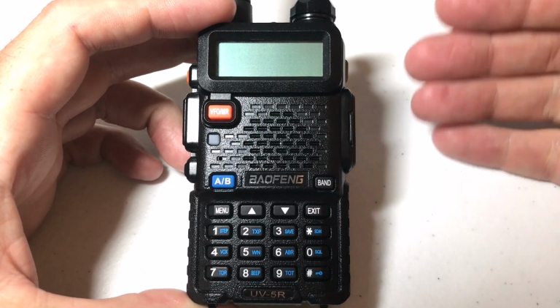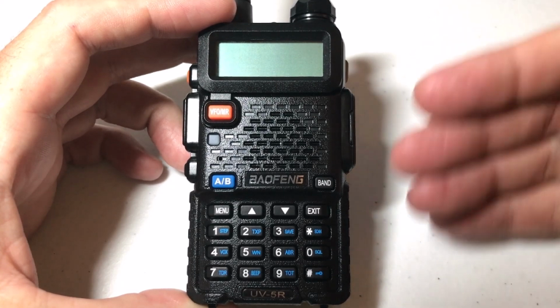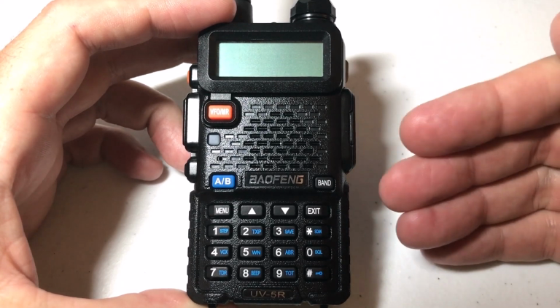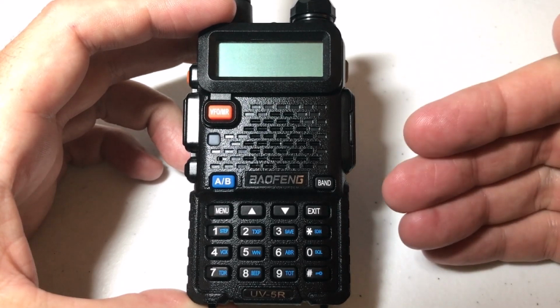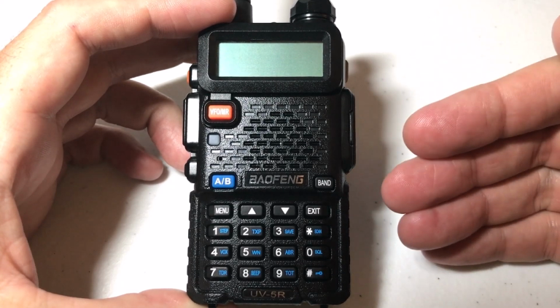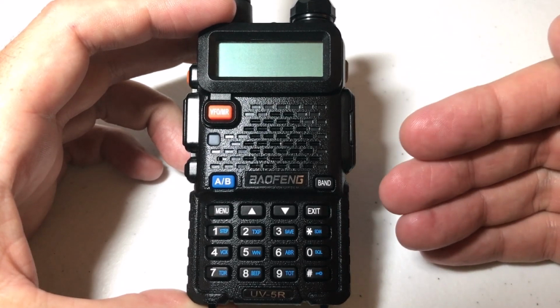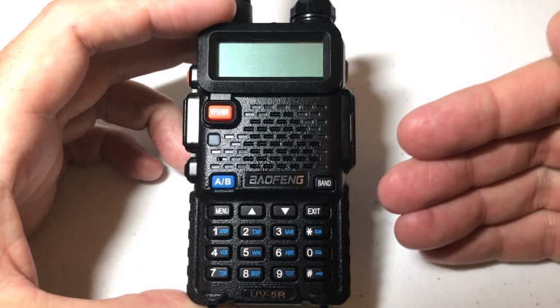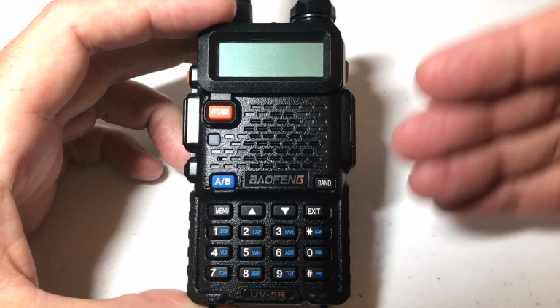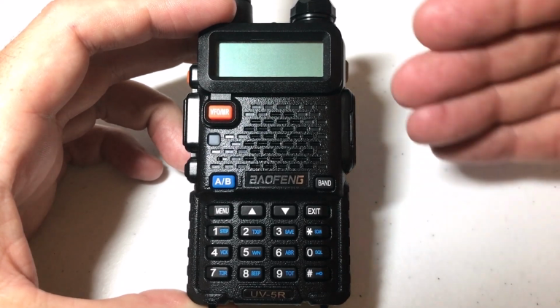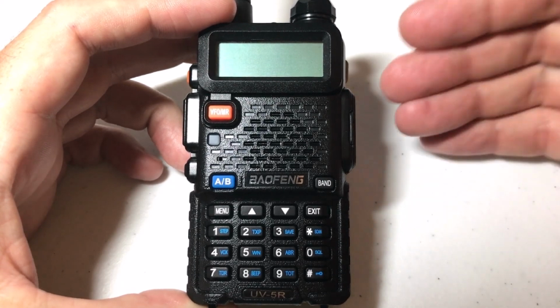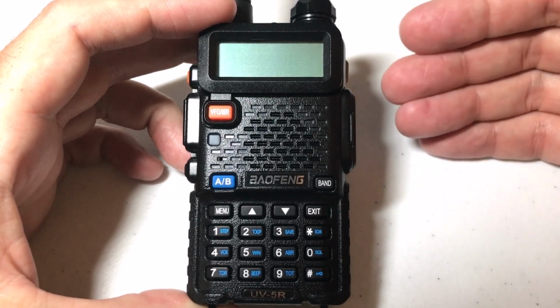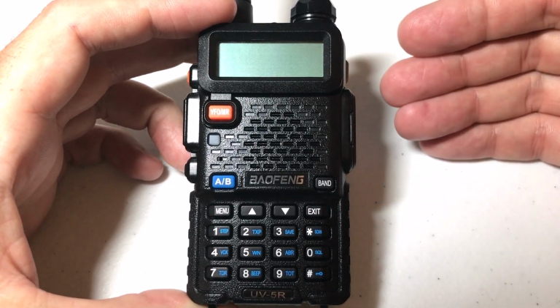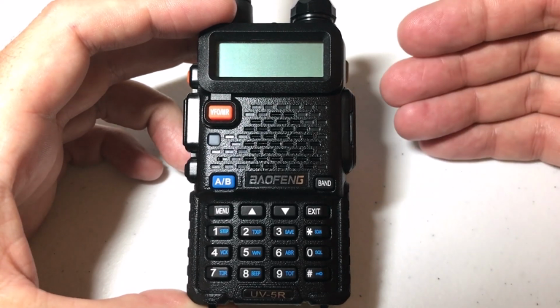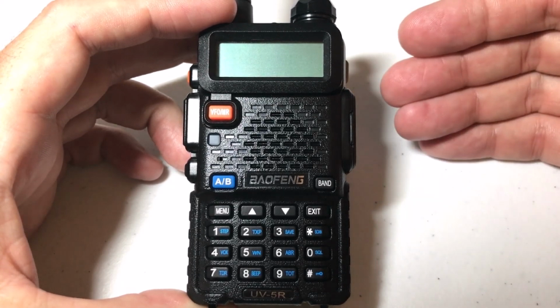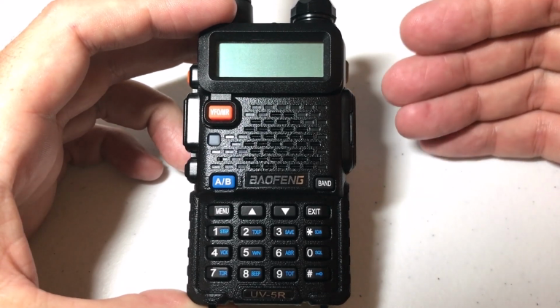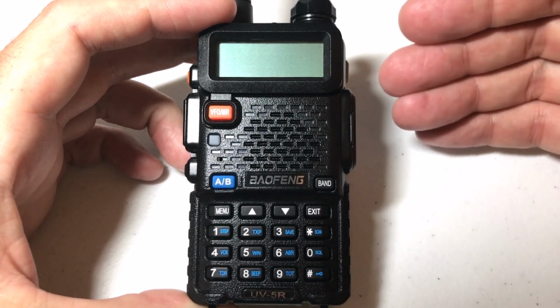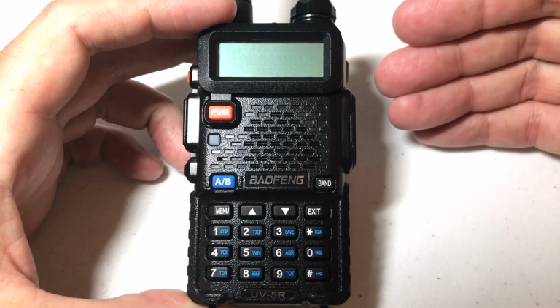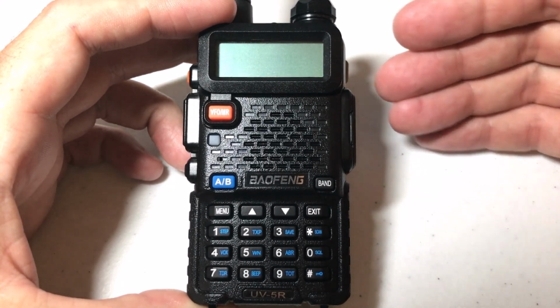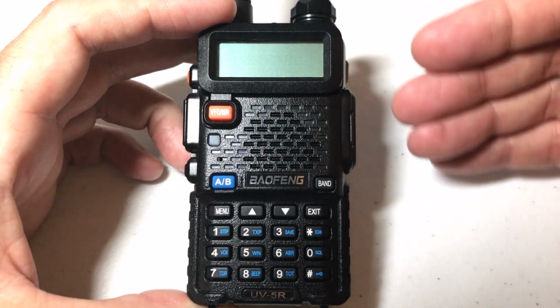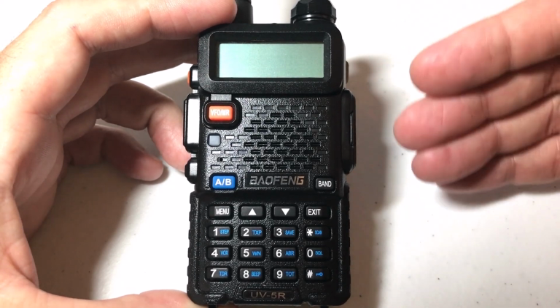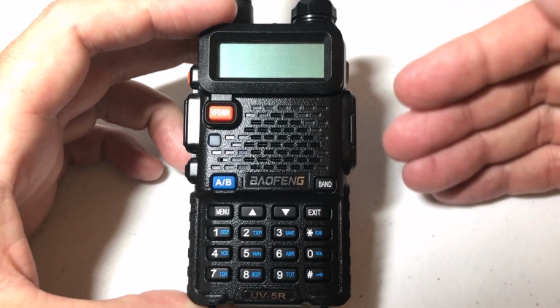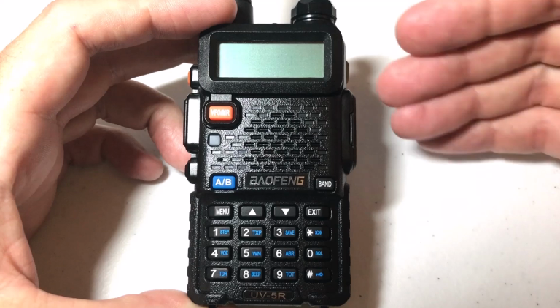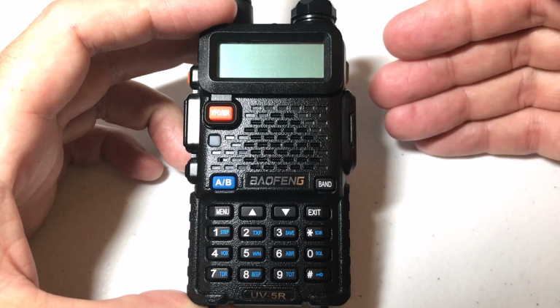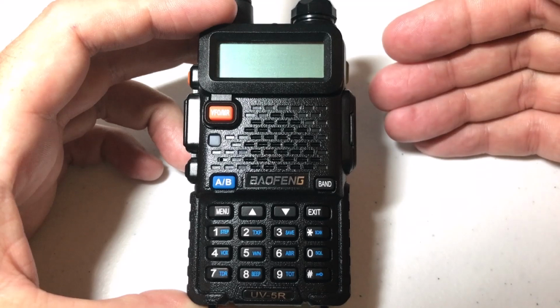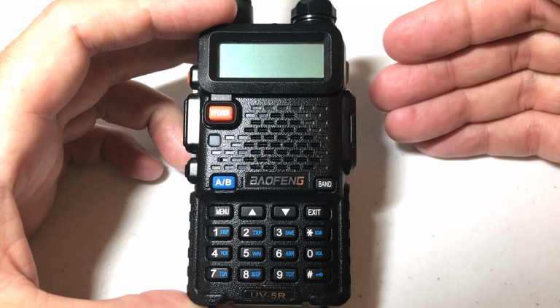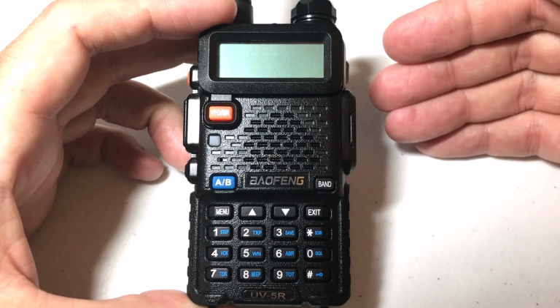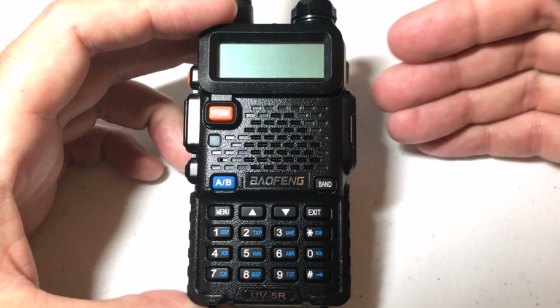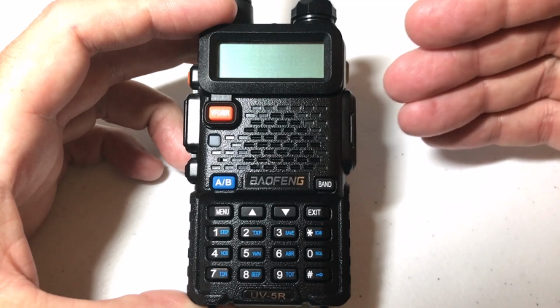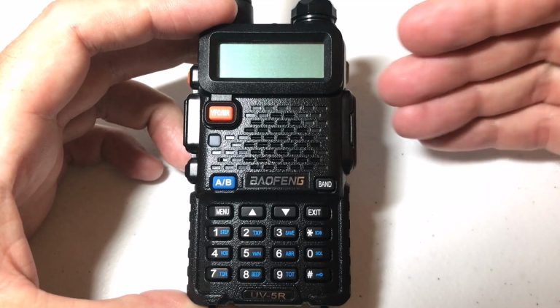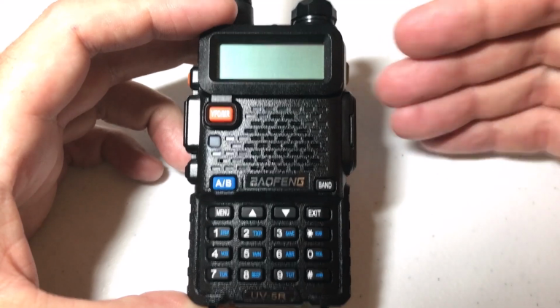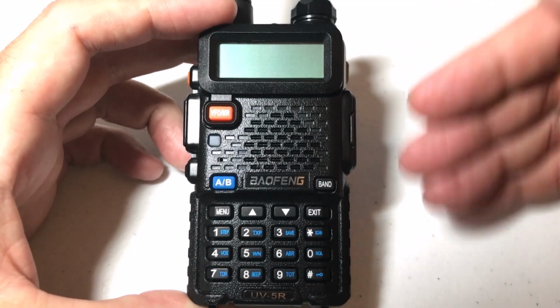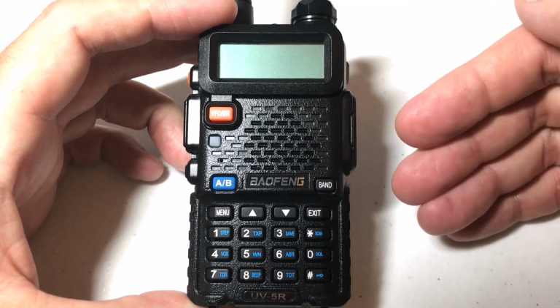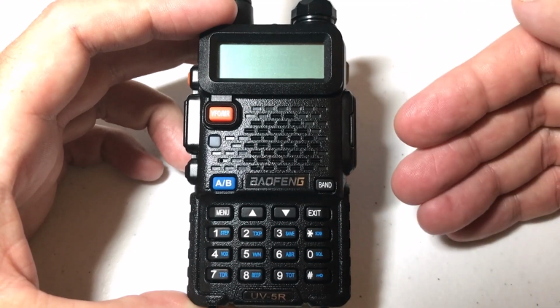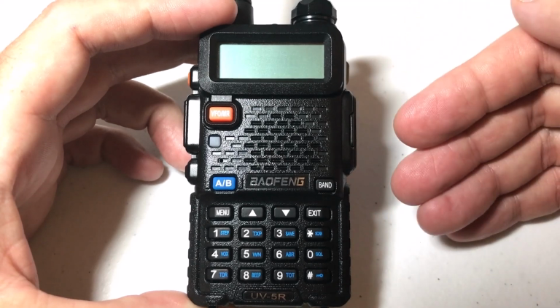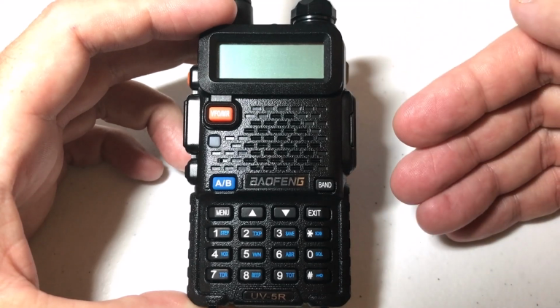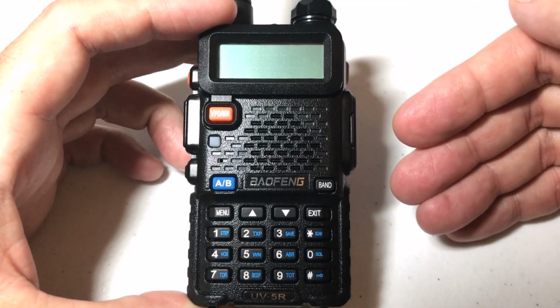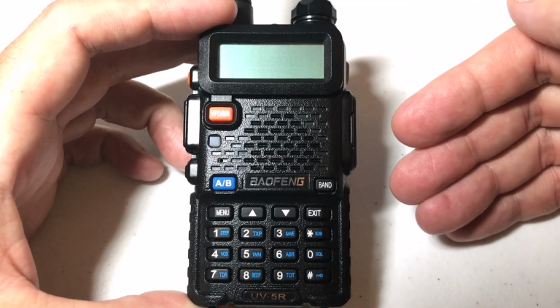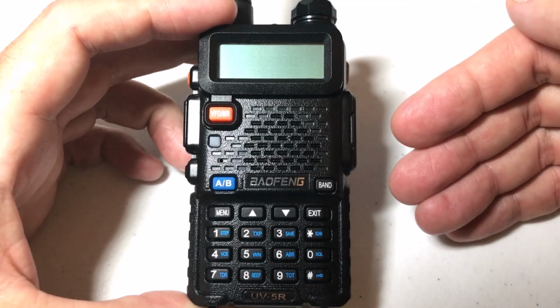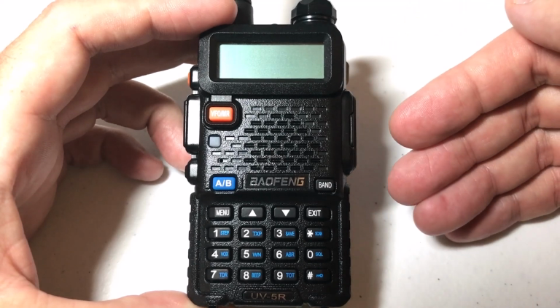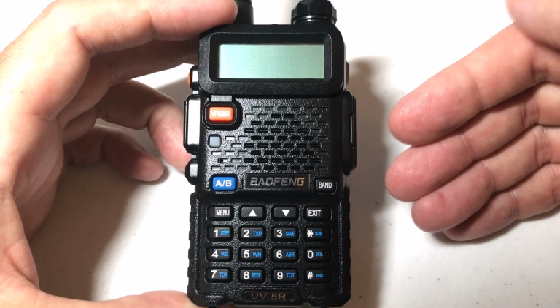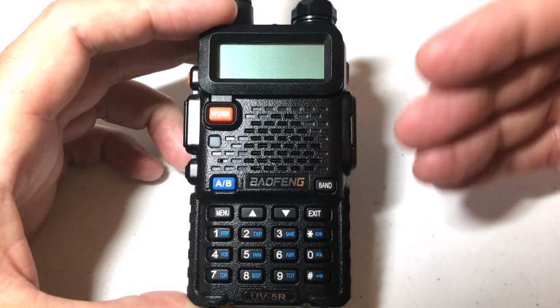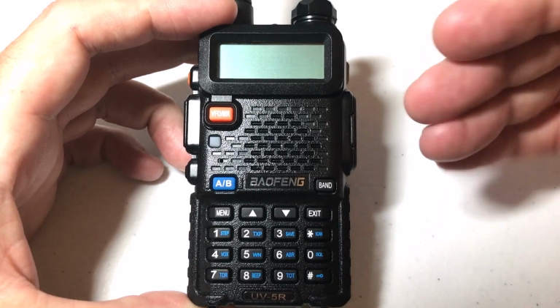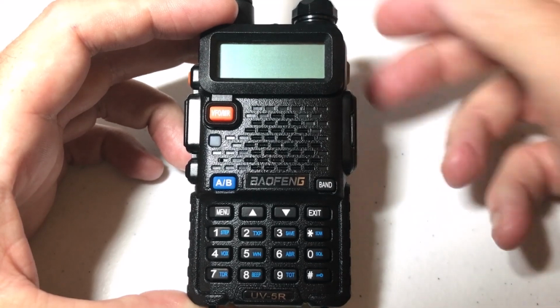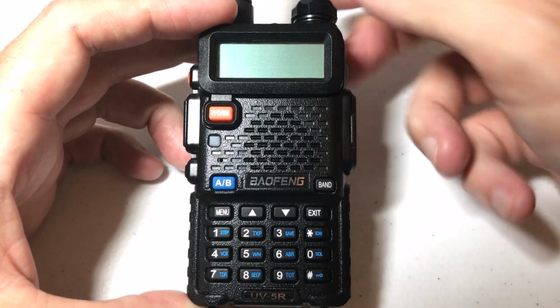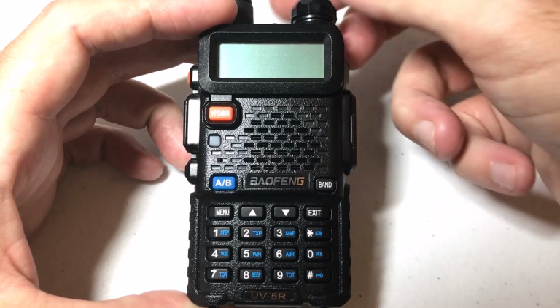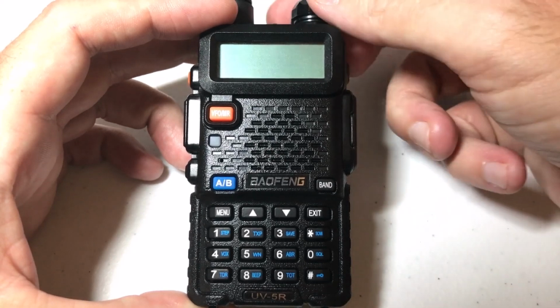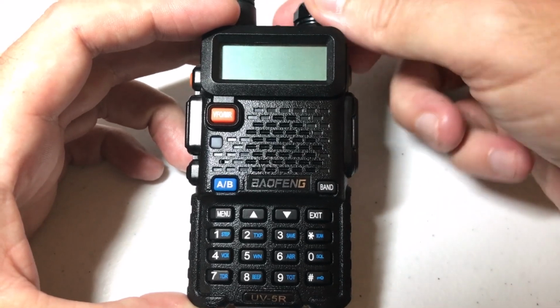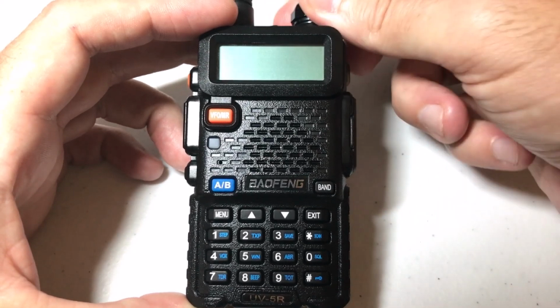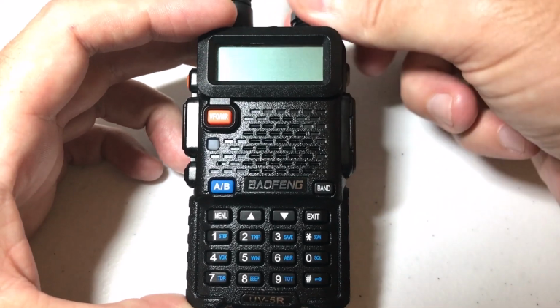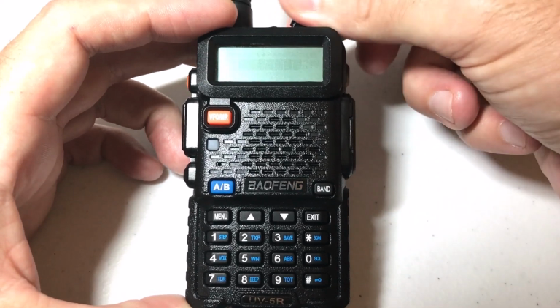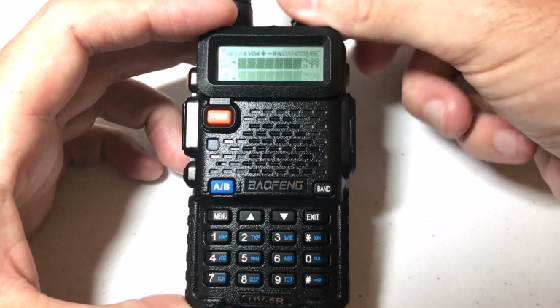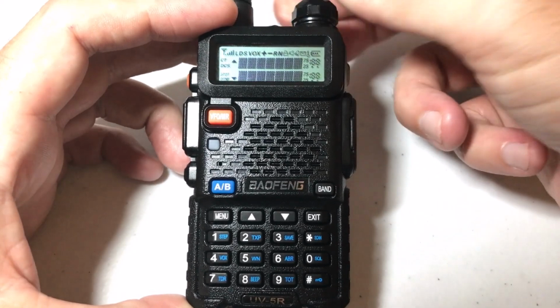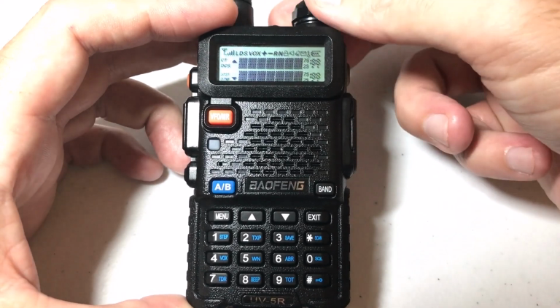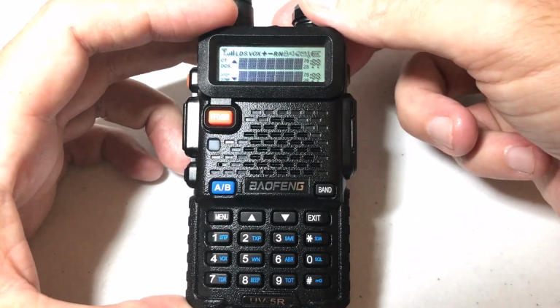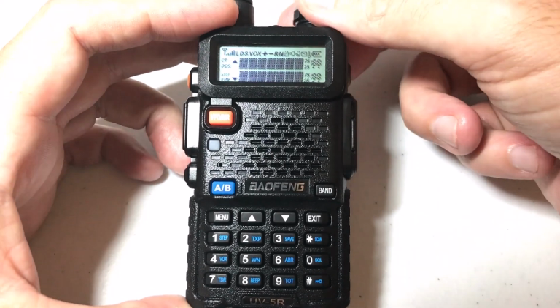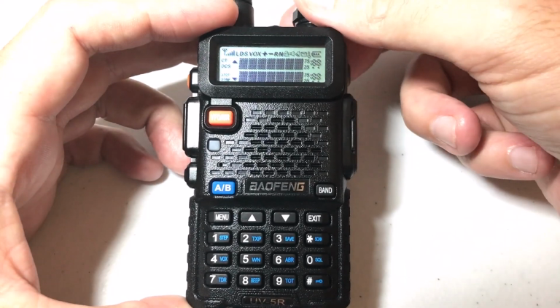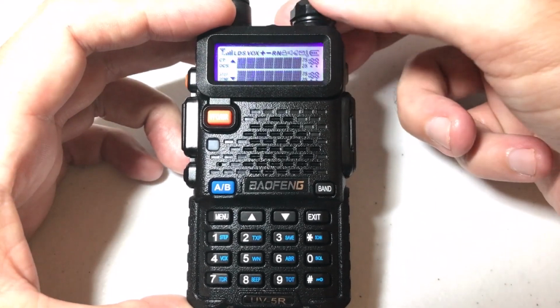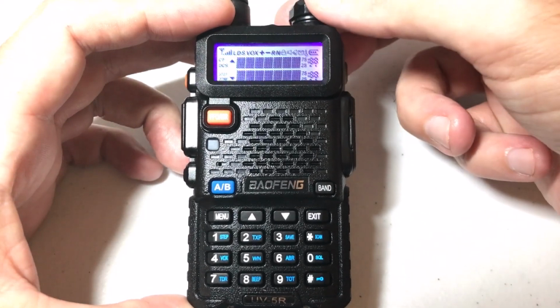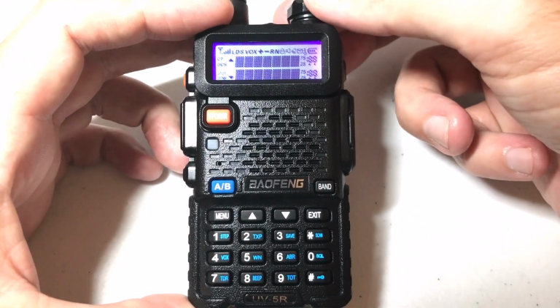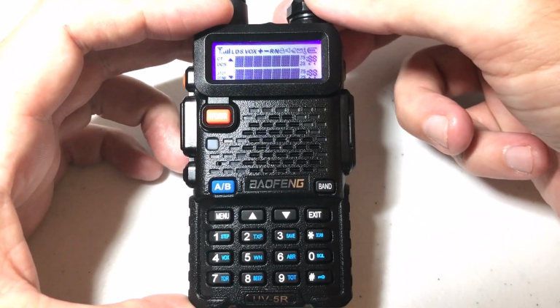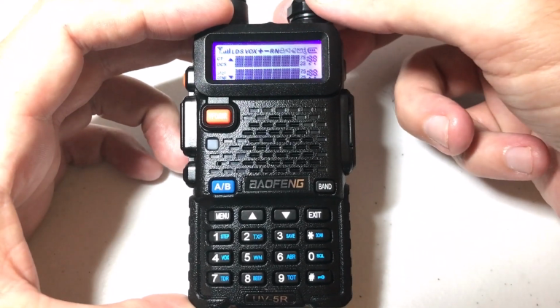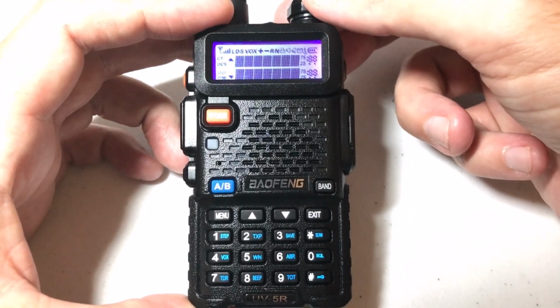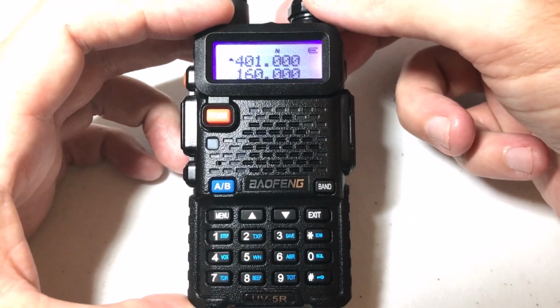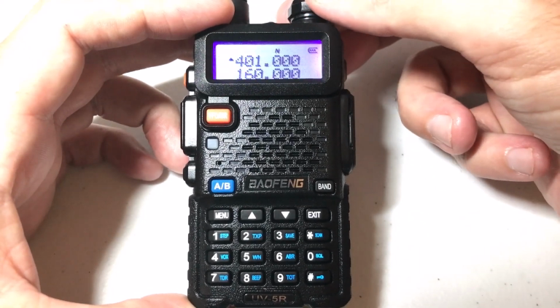What exactly is this? It allows you to monitor two different frequencies or two different channels at the same time. And while that sounds like a pretty cool feature,